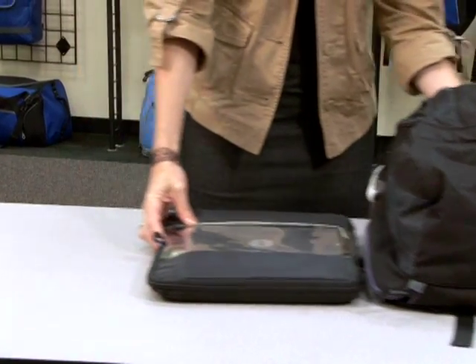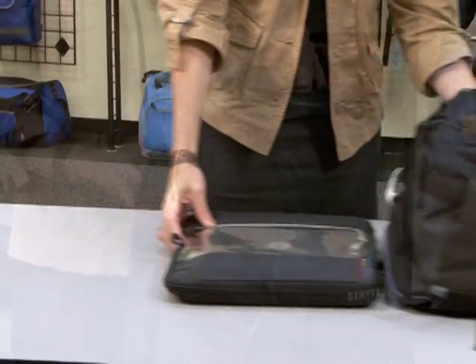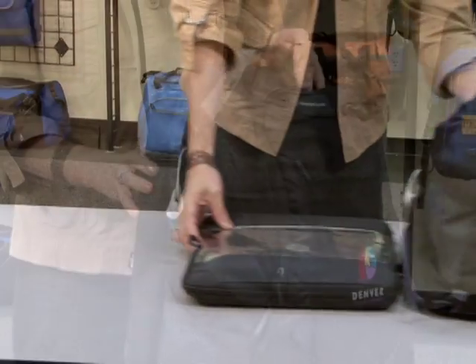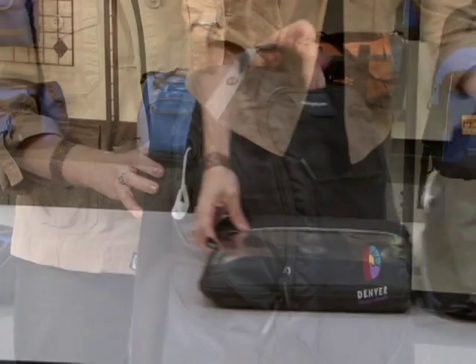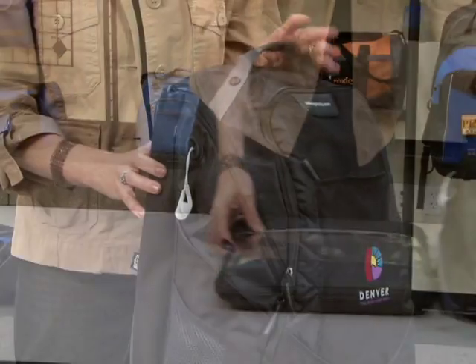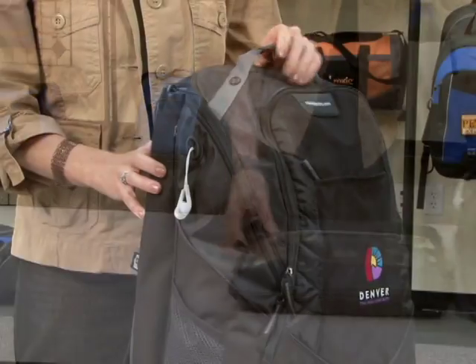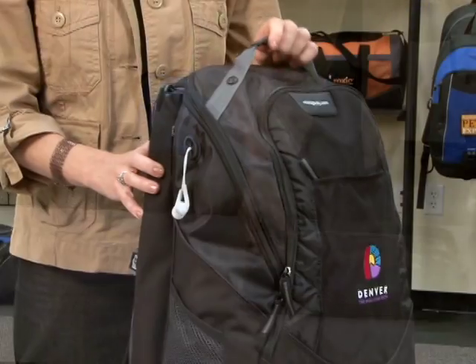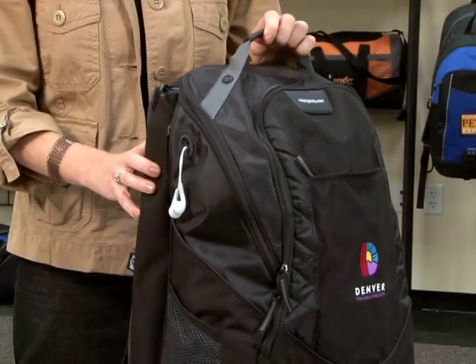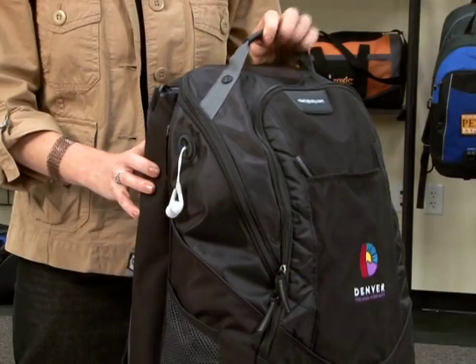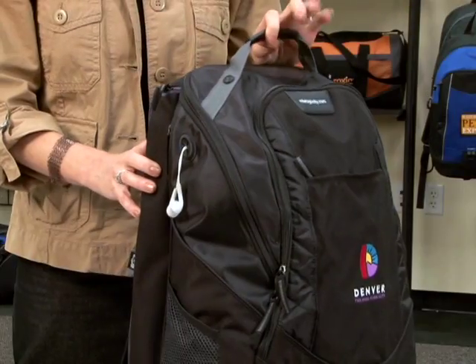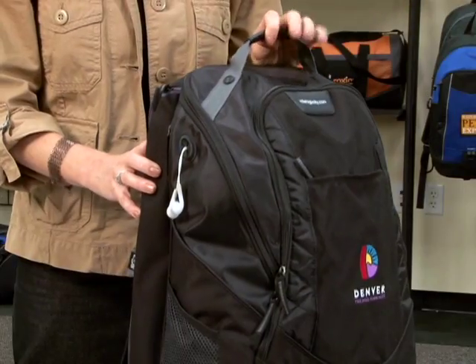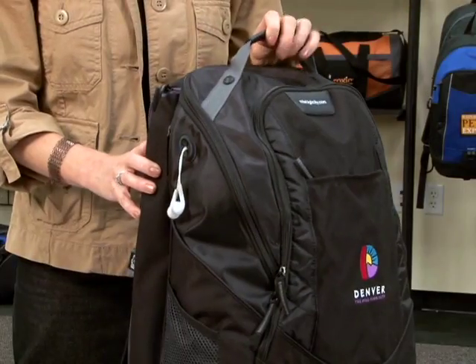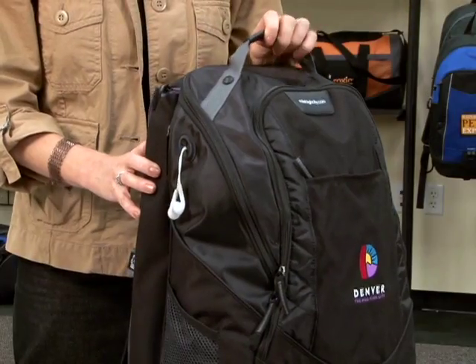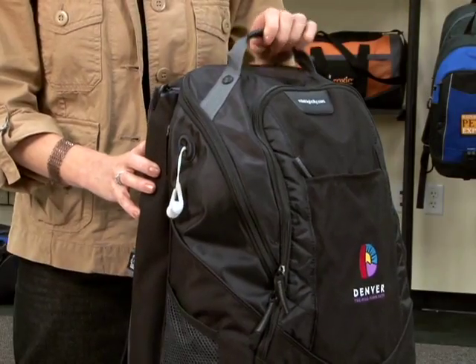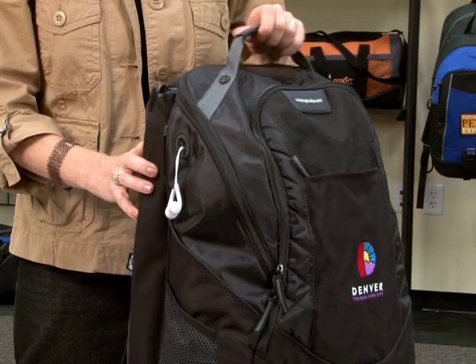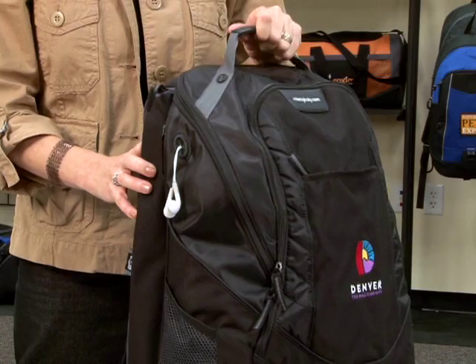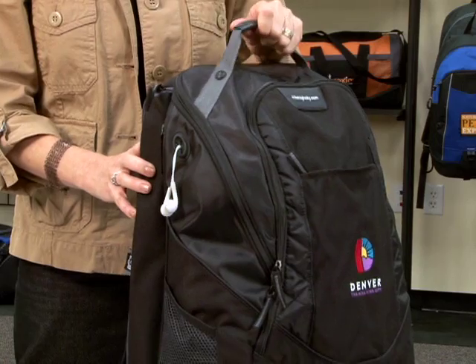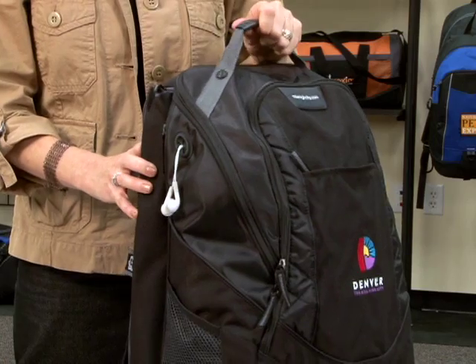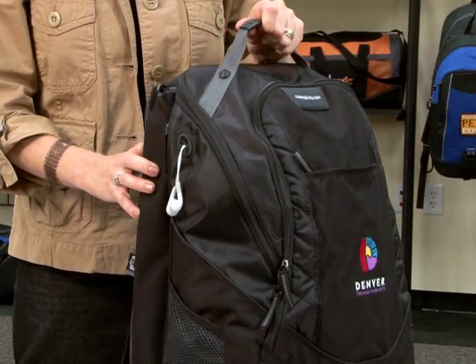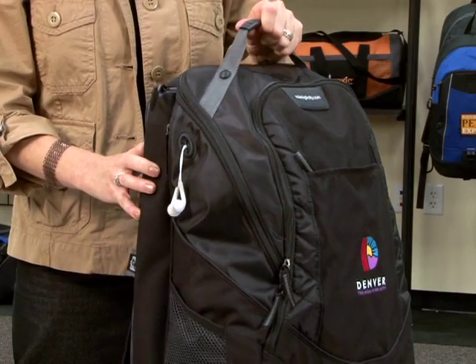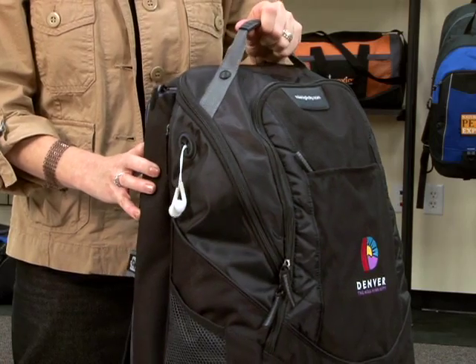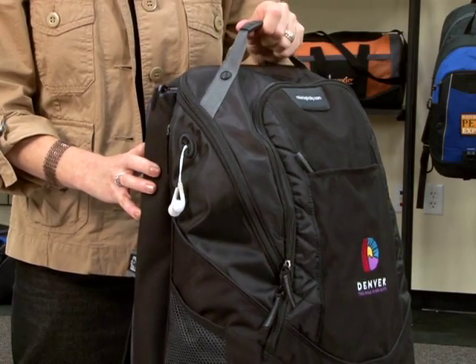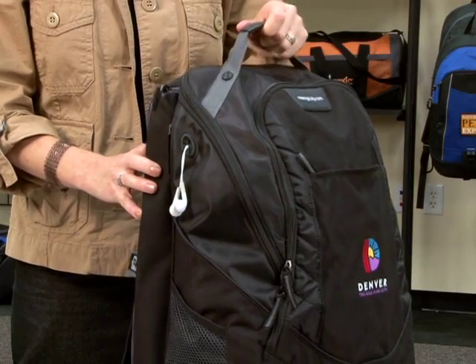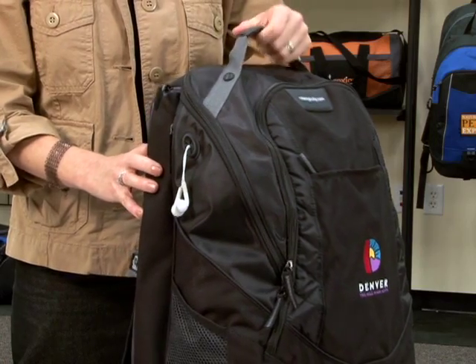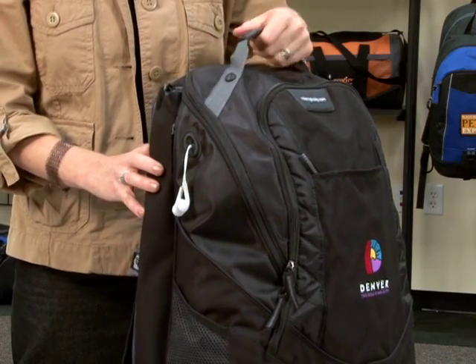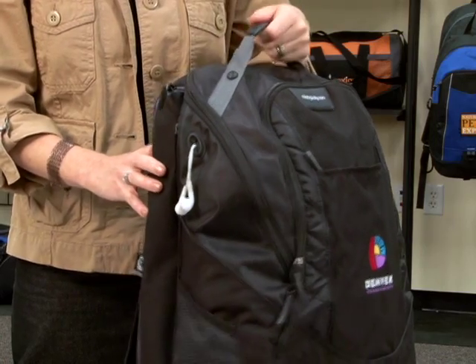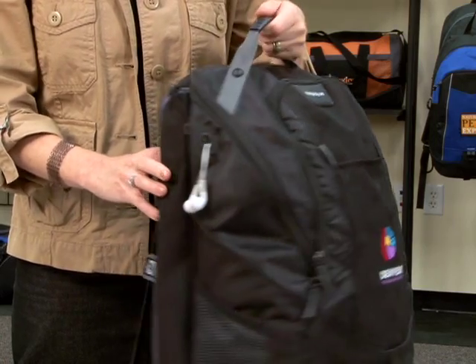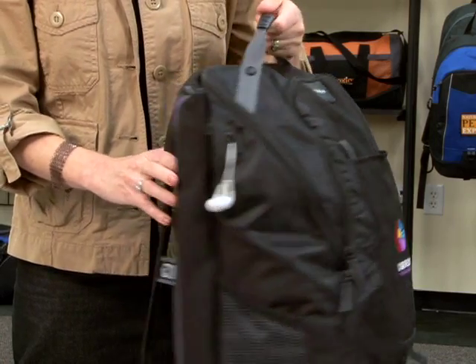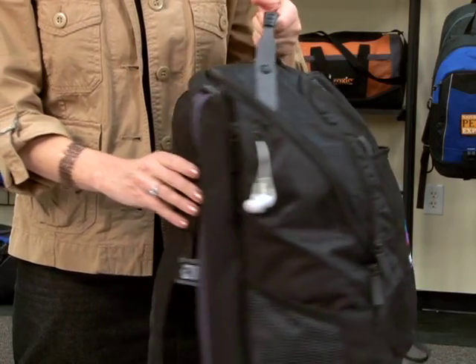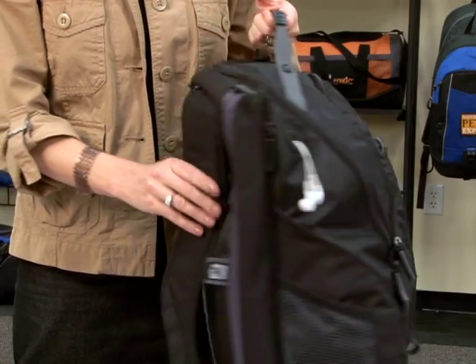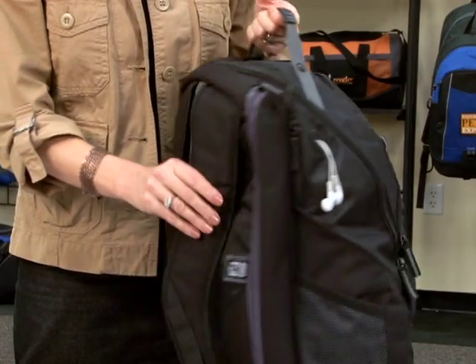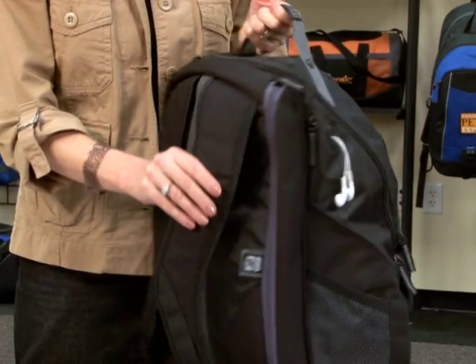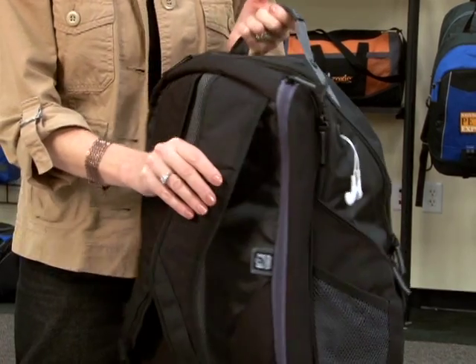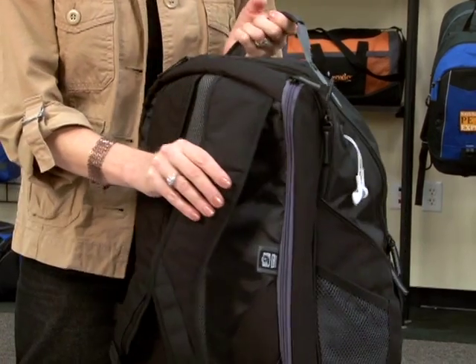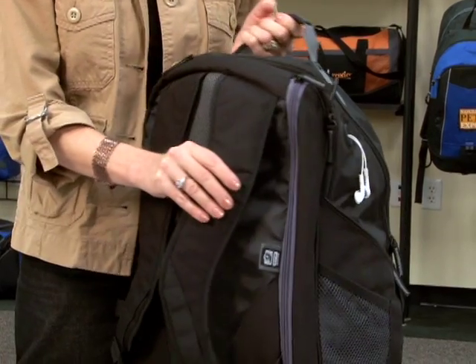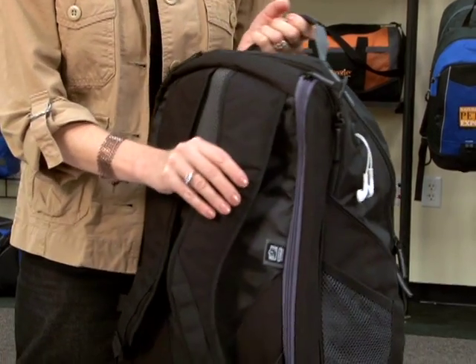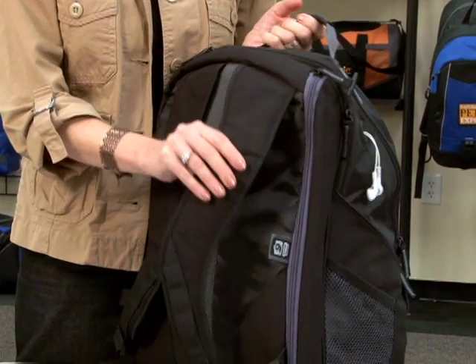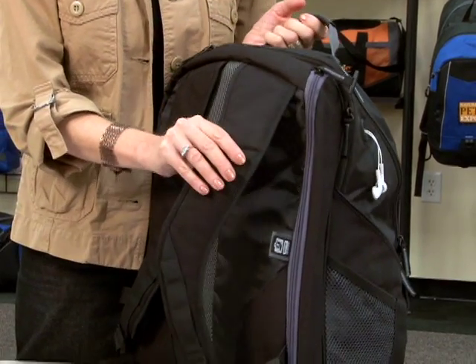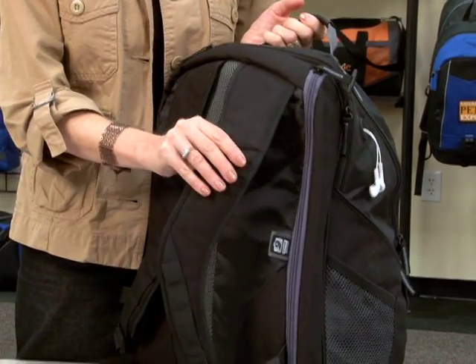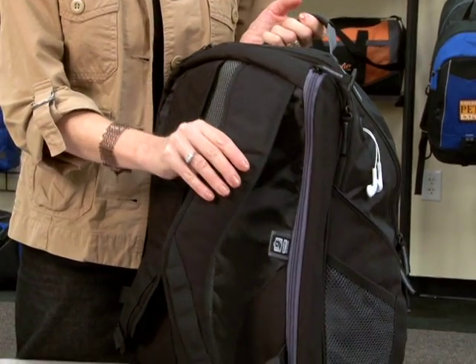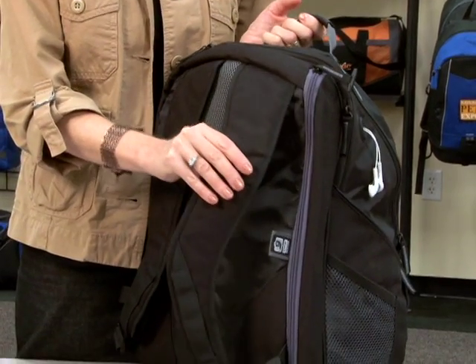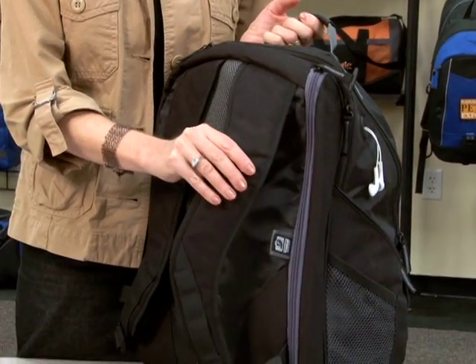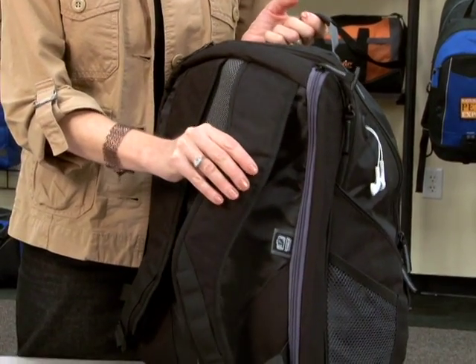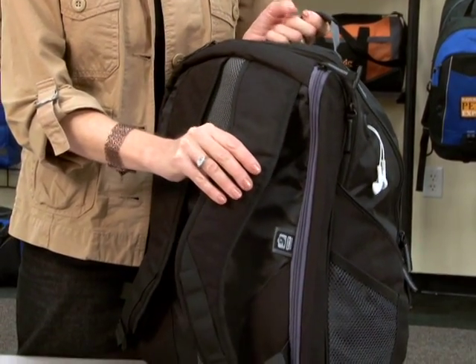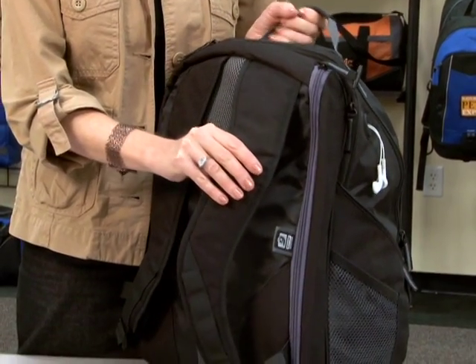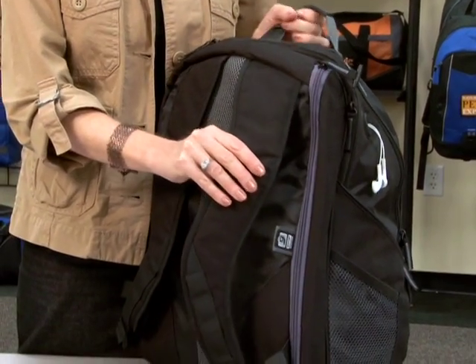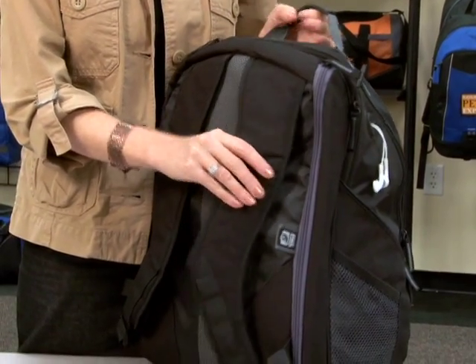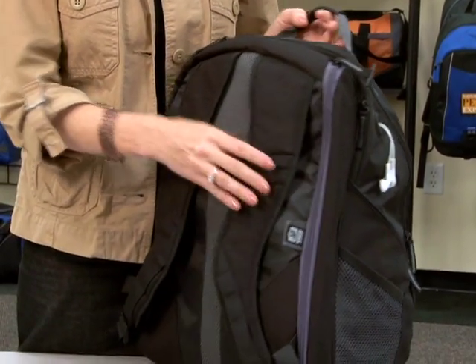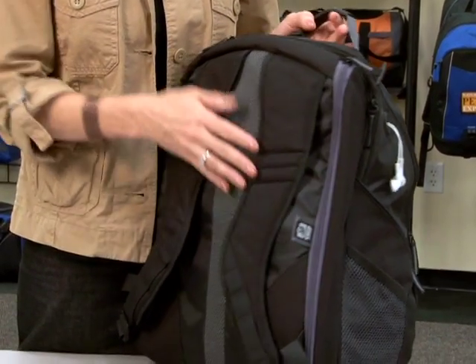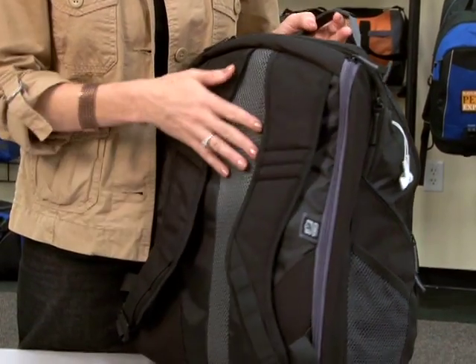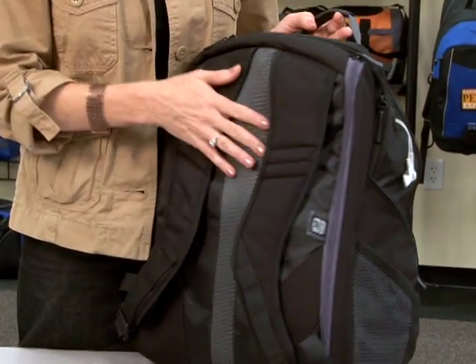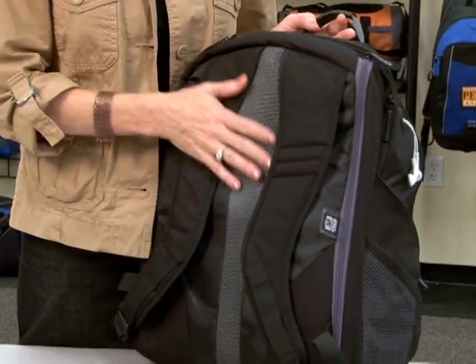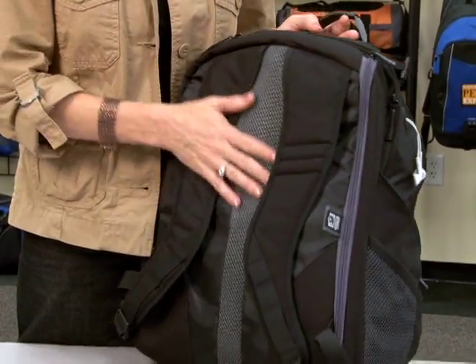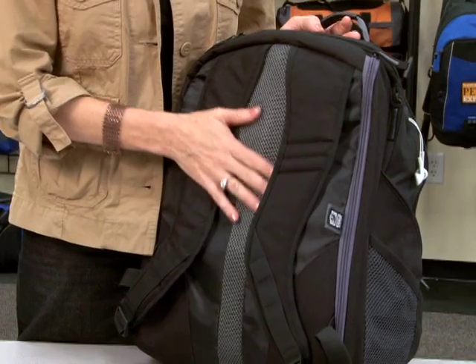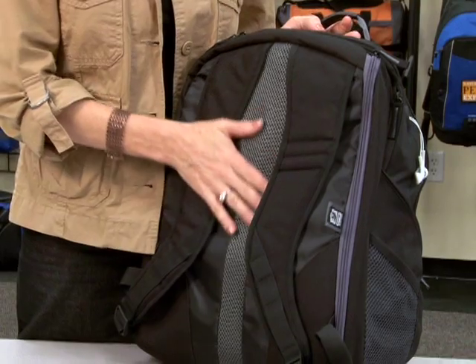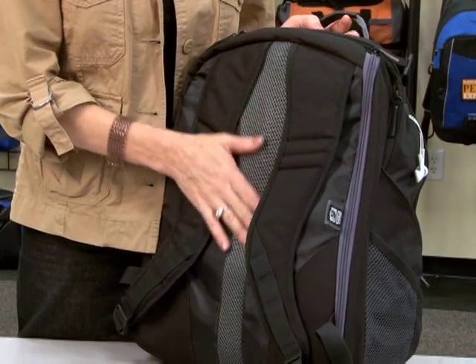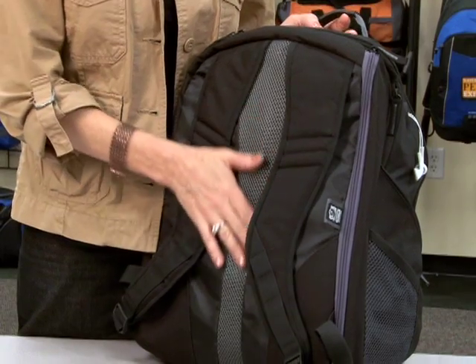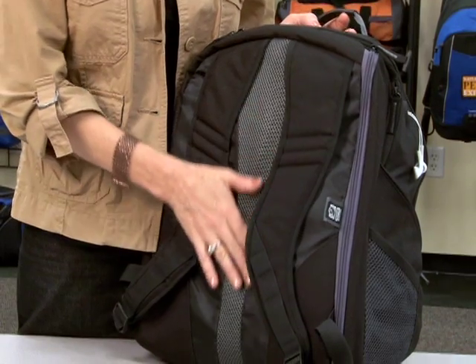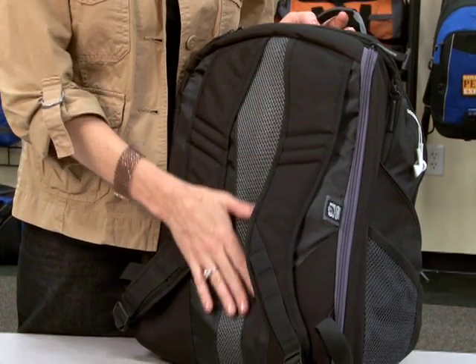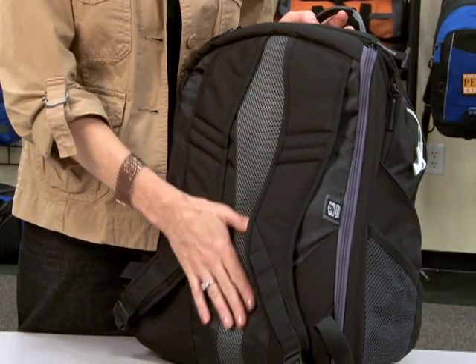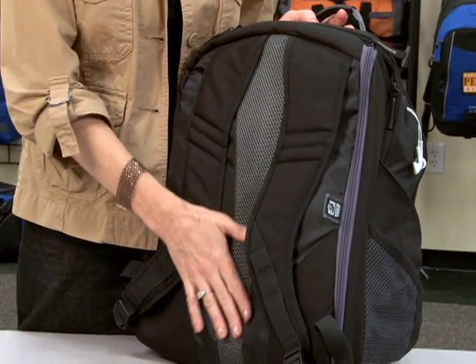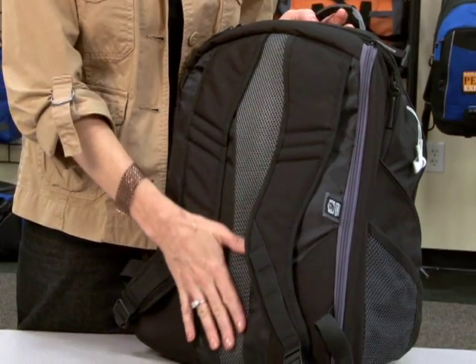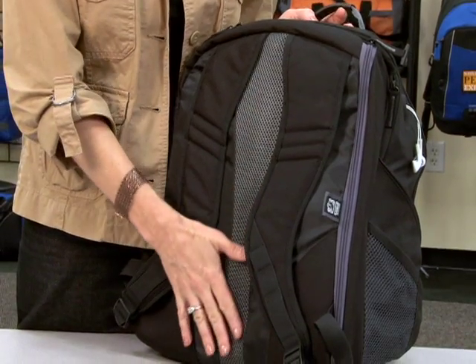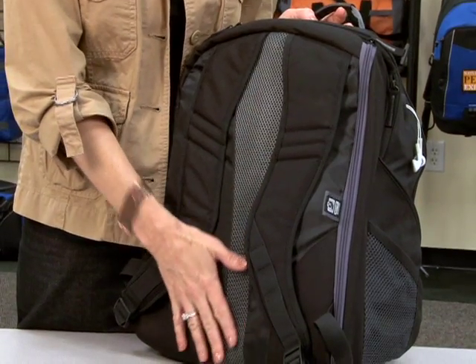The backpack features a quick-grab handle, as well as adjustable padded shoulder straps, and a reinforced back area.